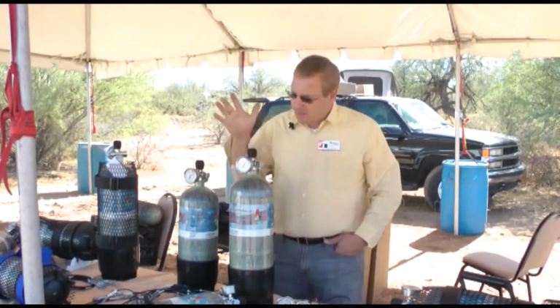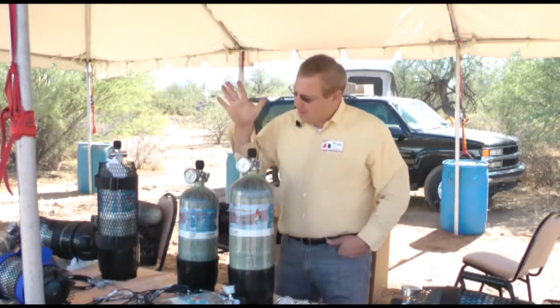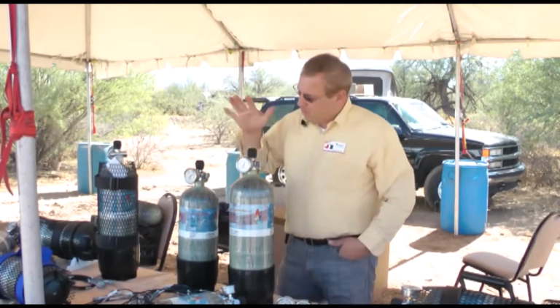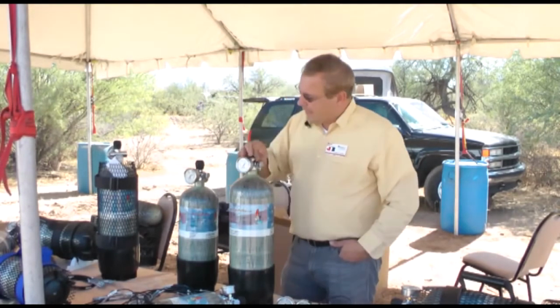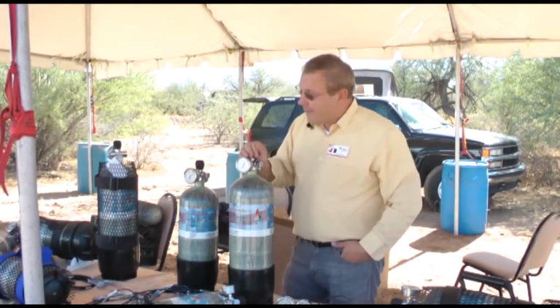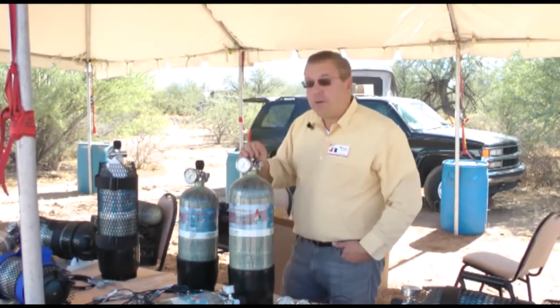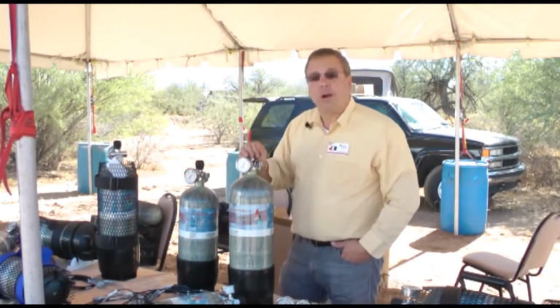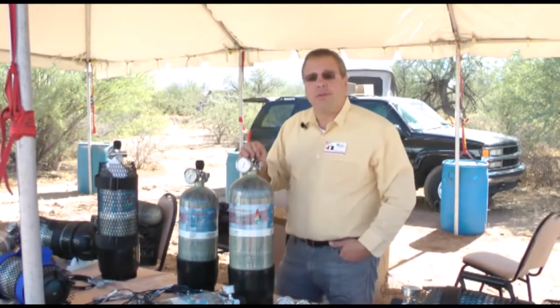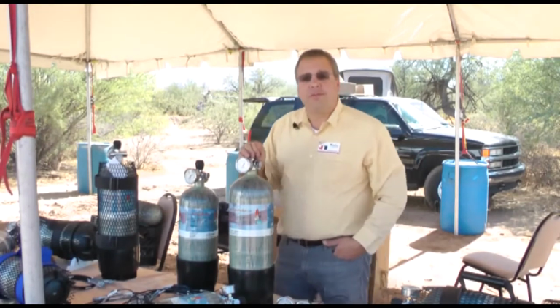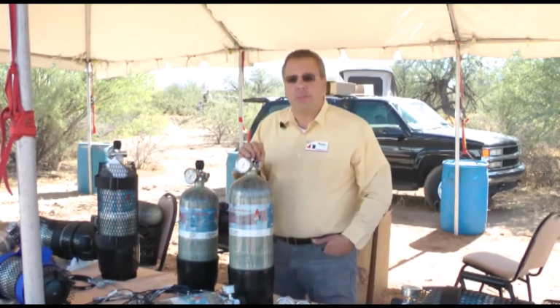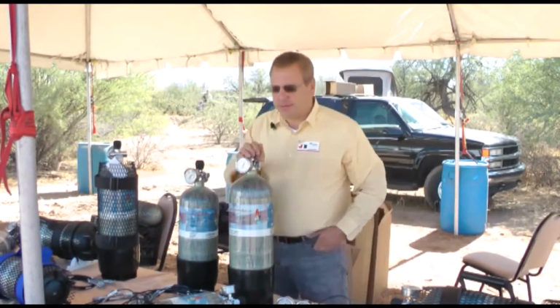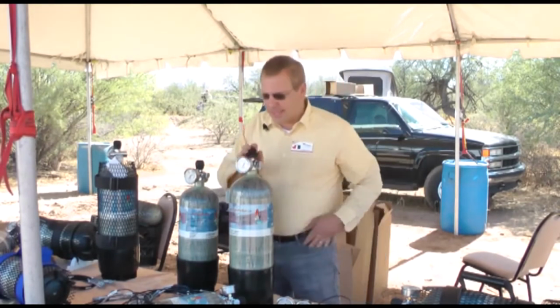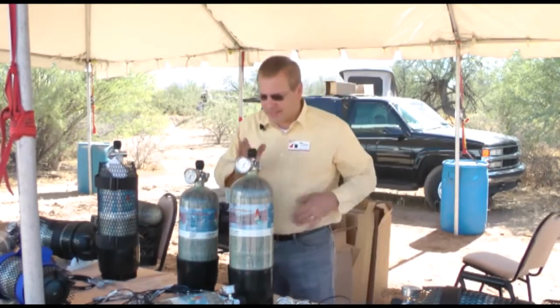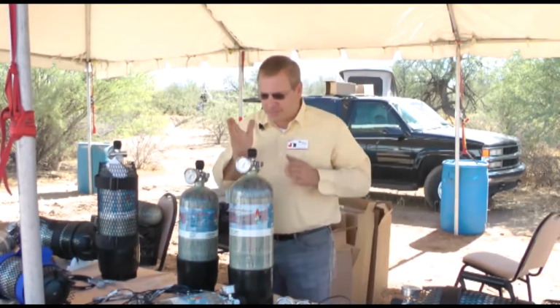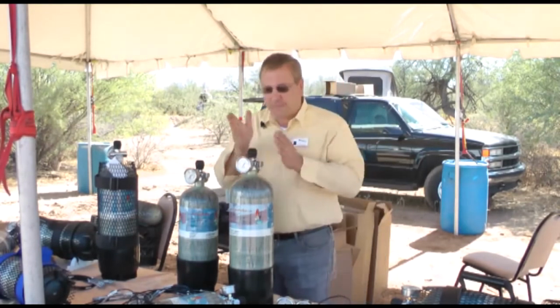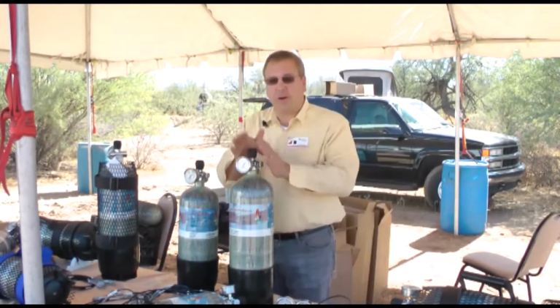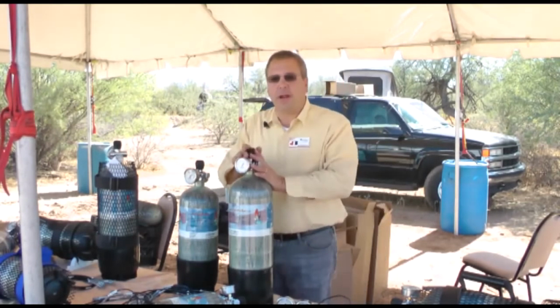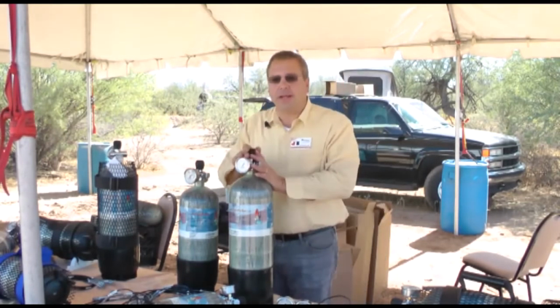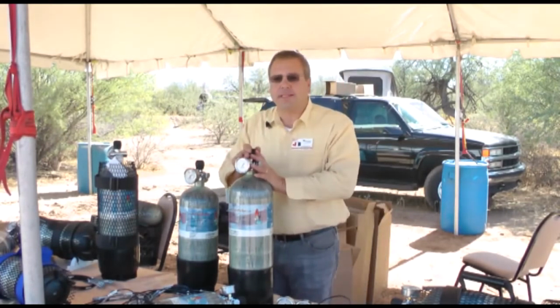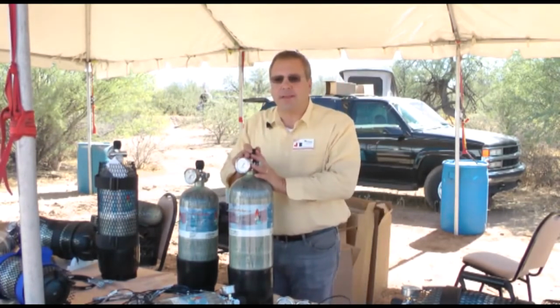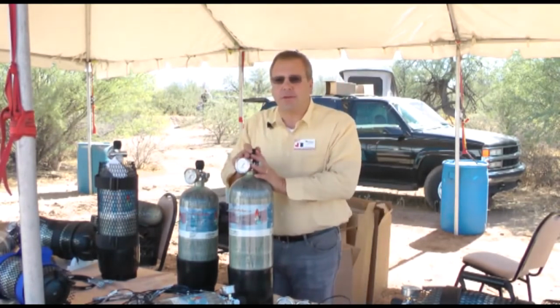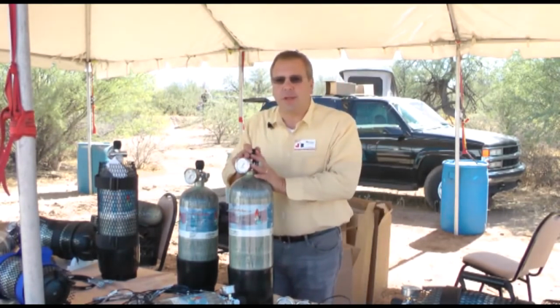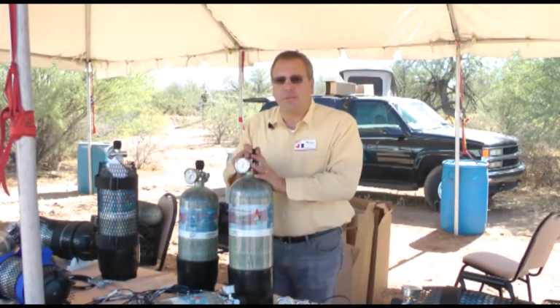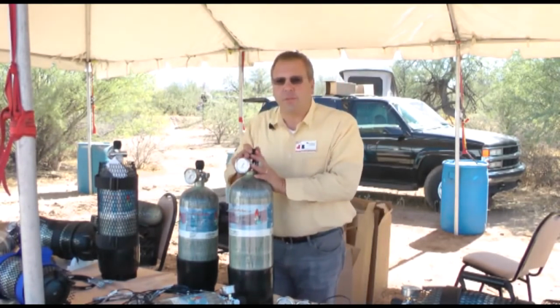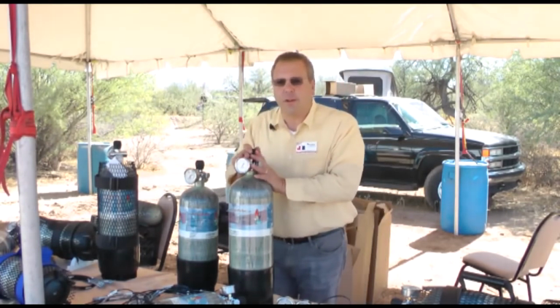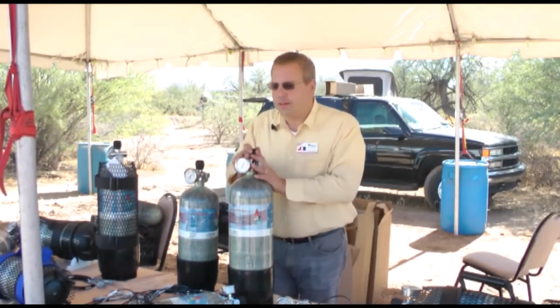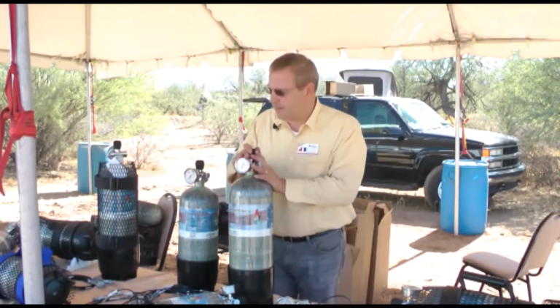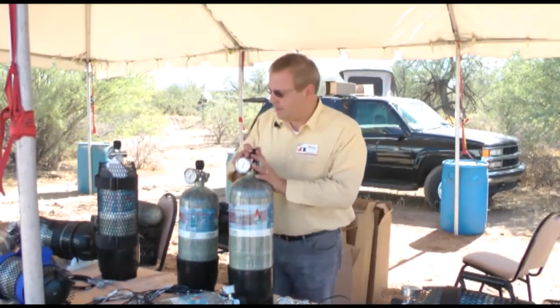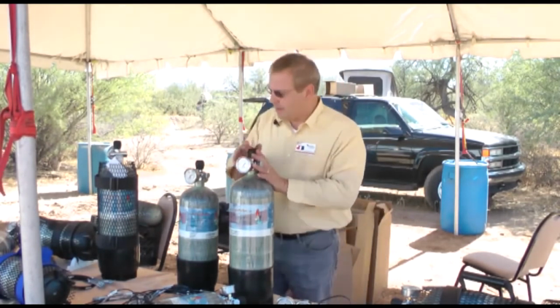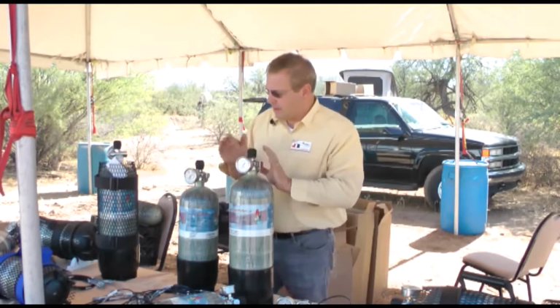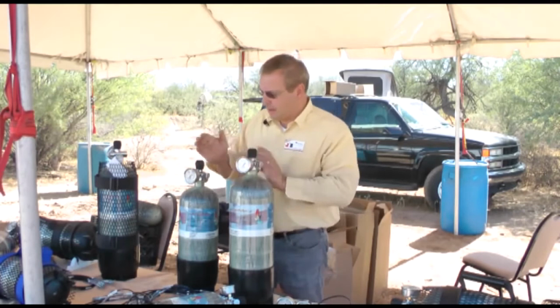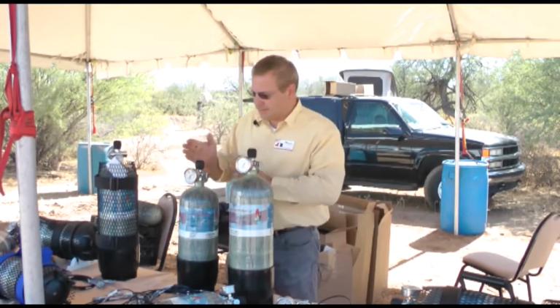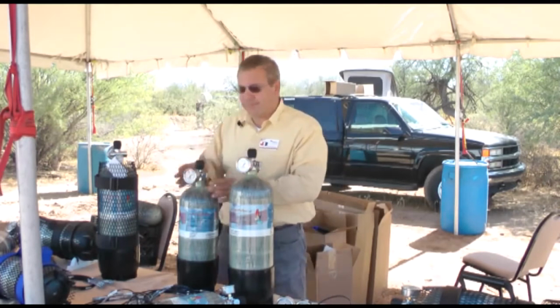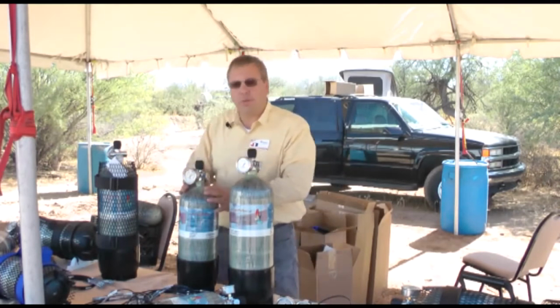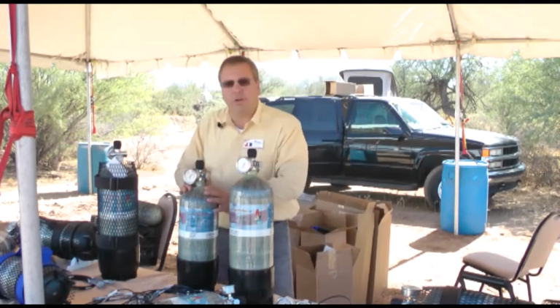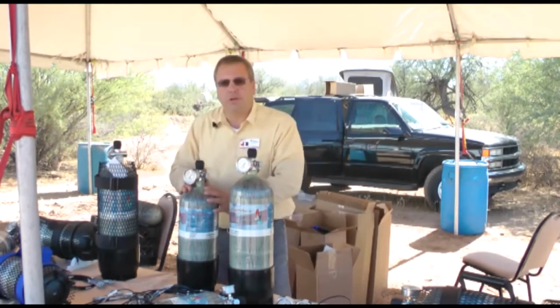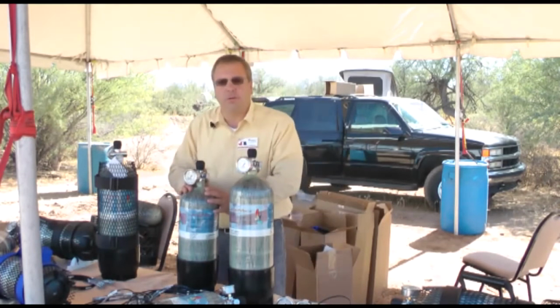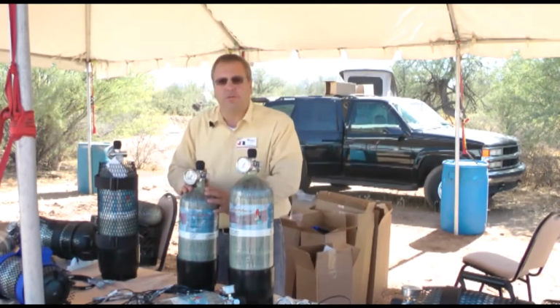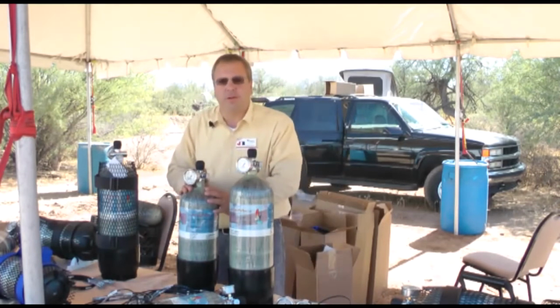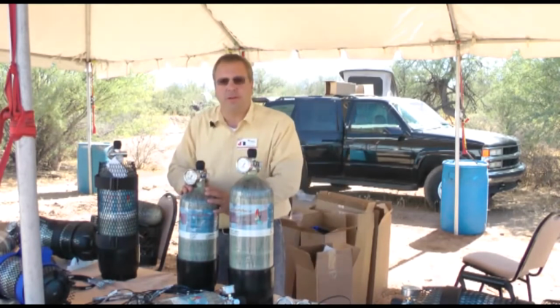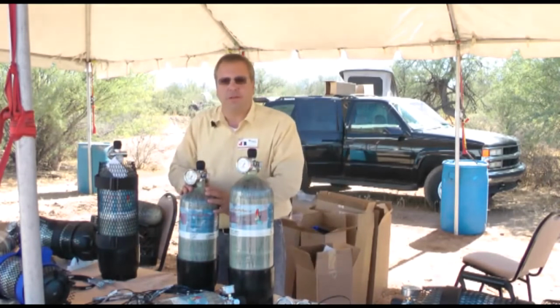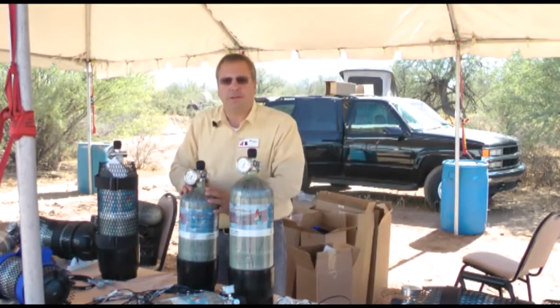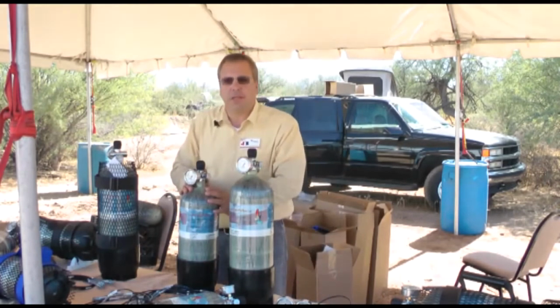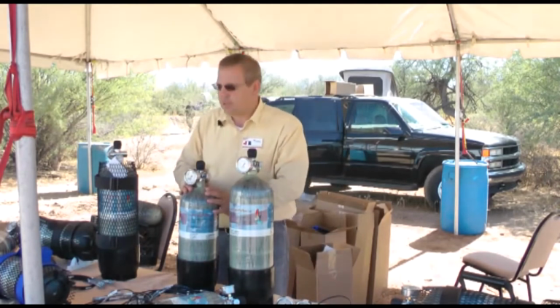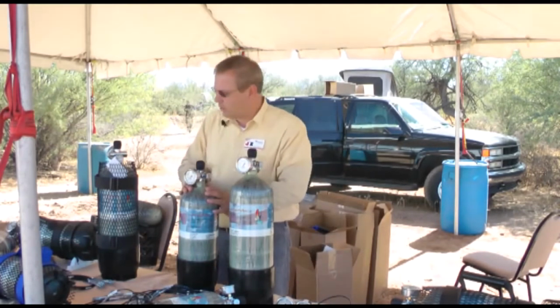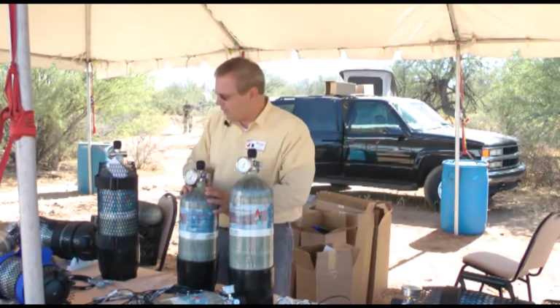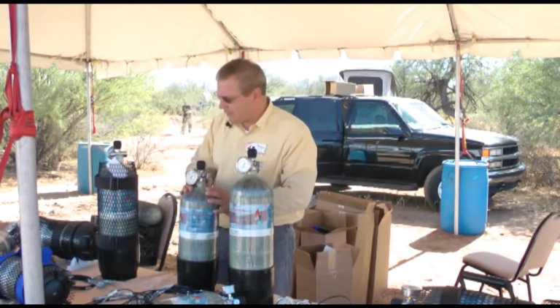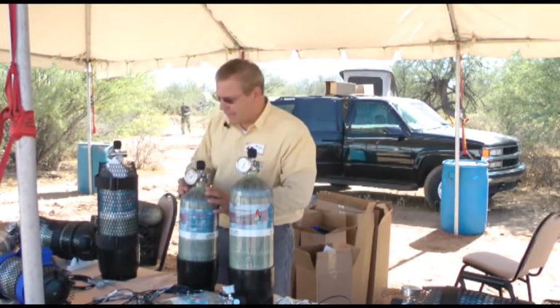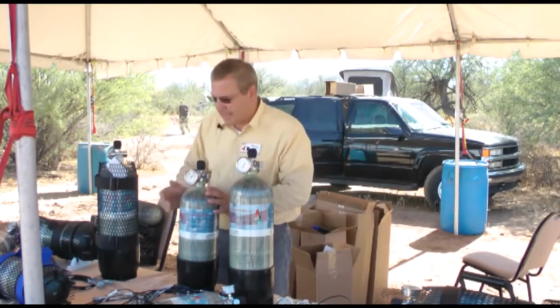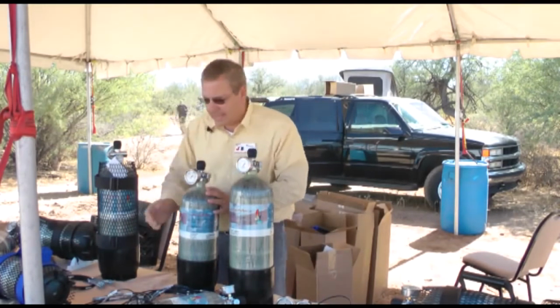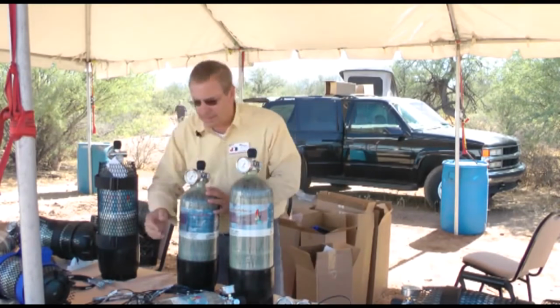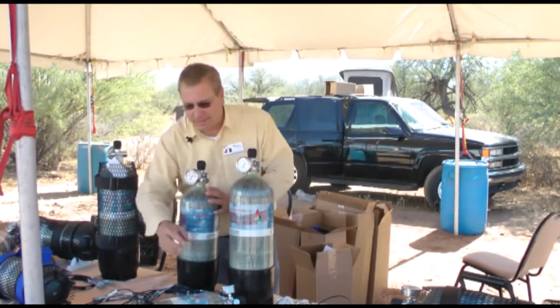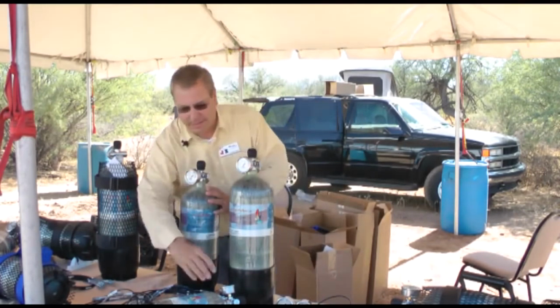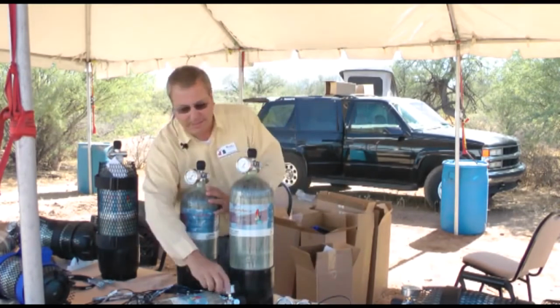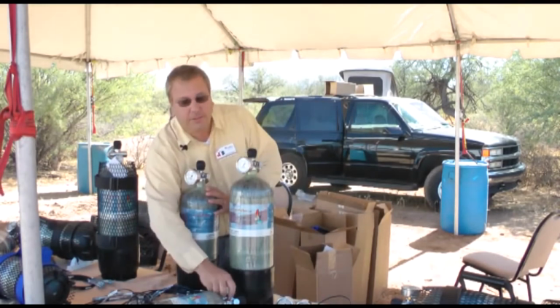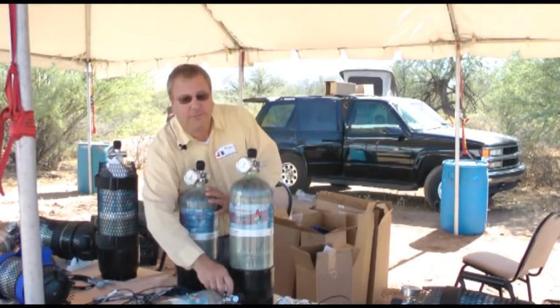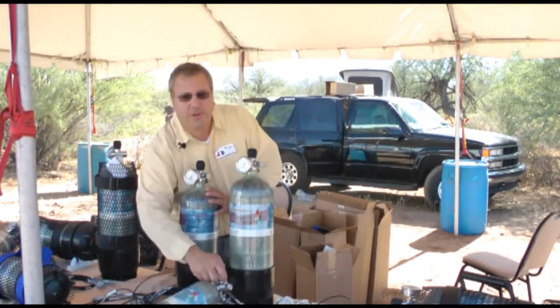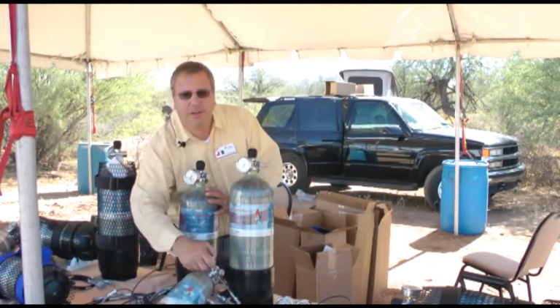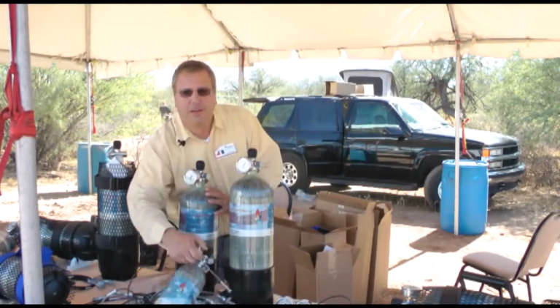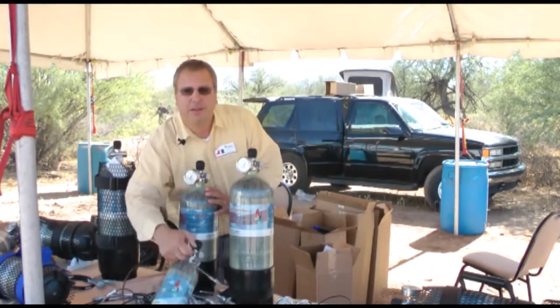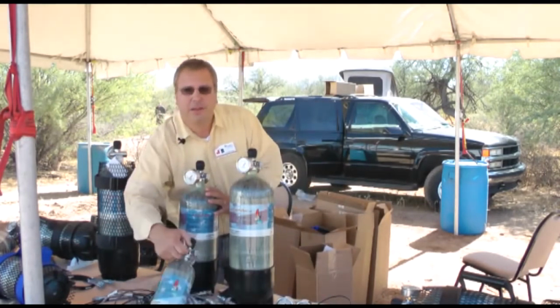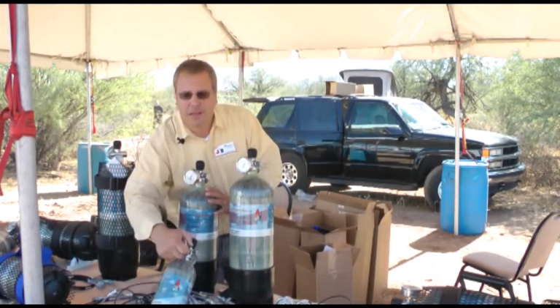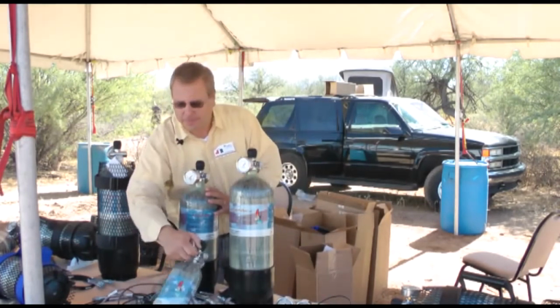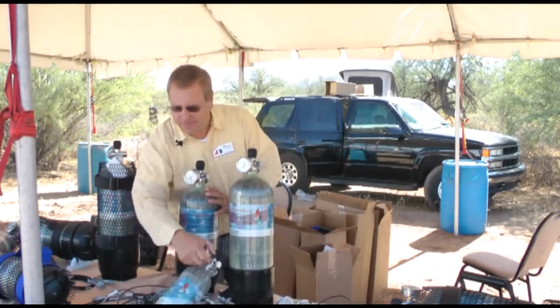We have carbon fiber tanks, we have our 97 Great White, our 71 cubic foot Tiger Shark, and our 18 foot Guppy.